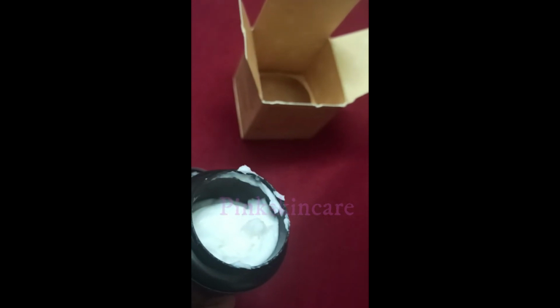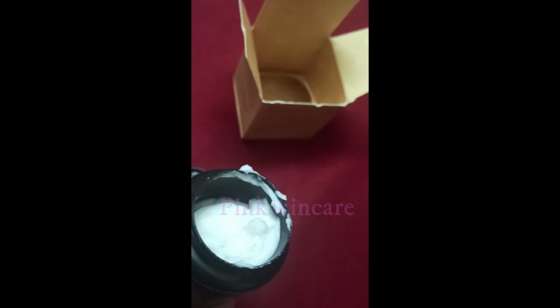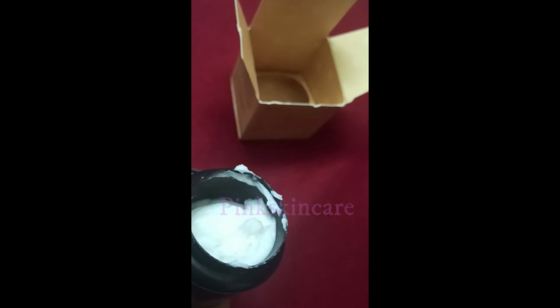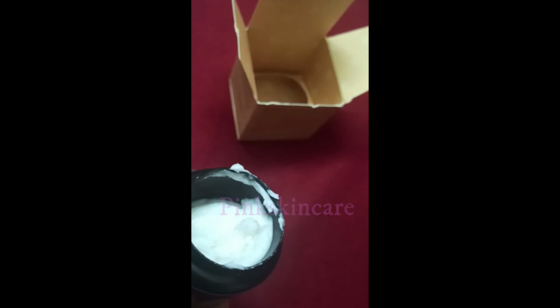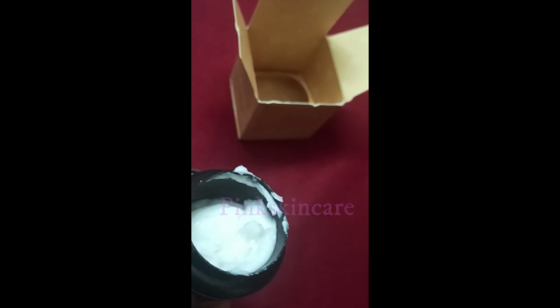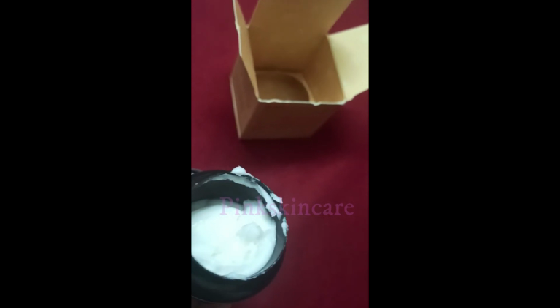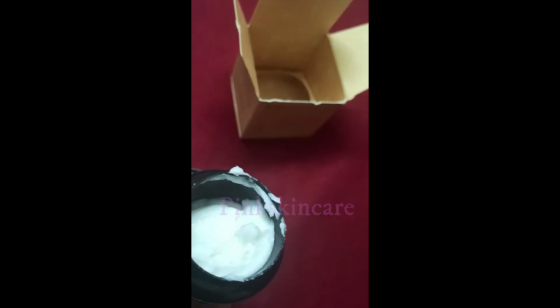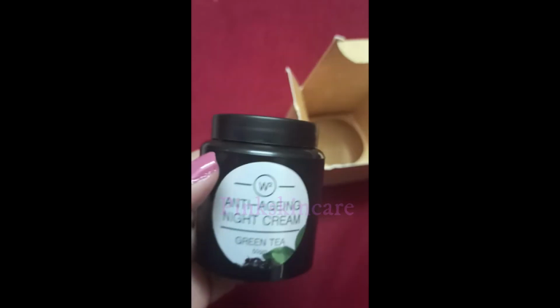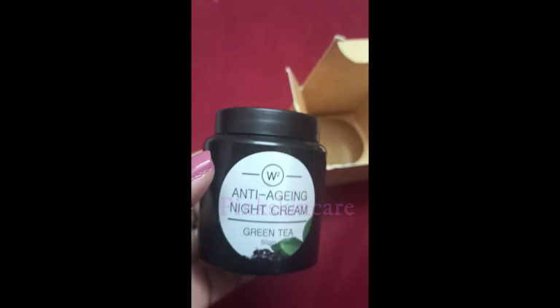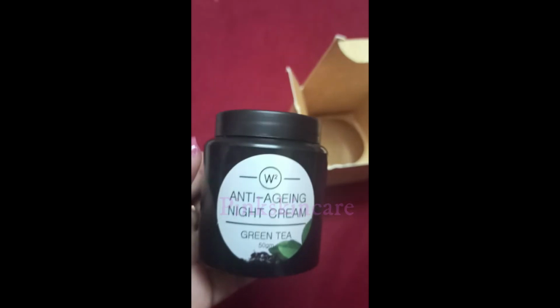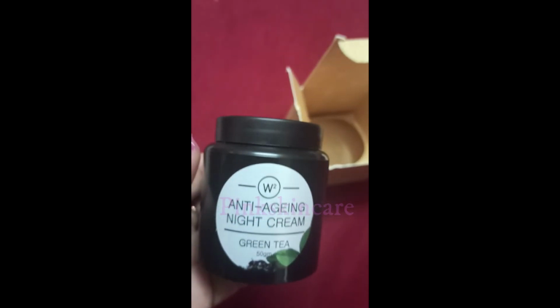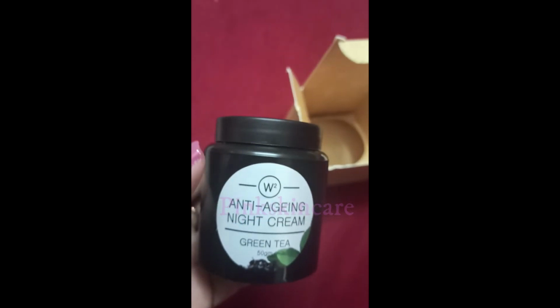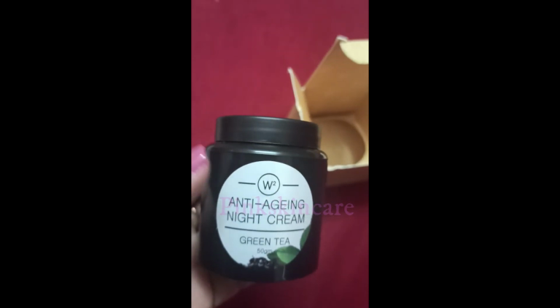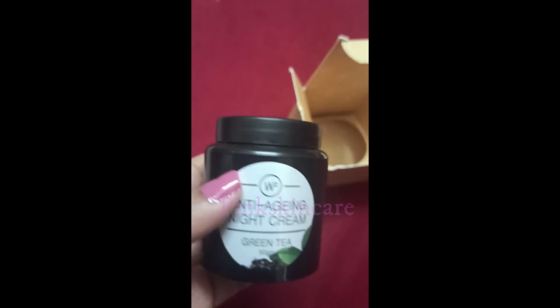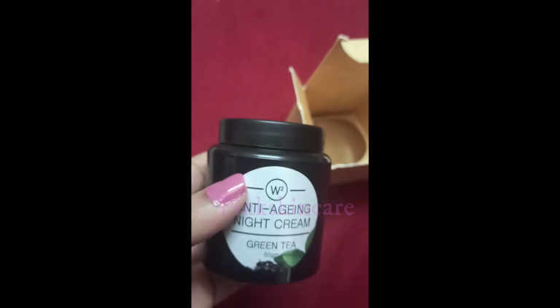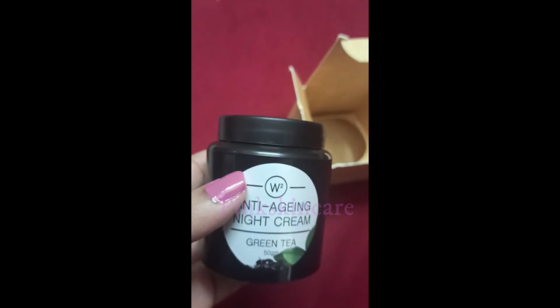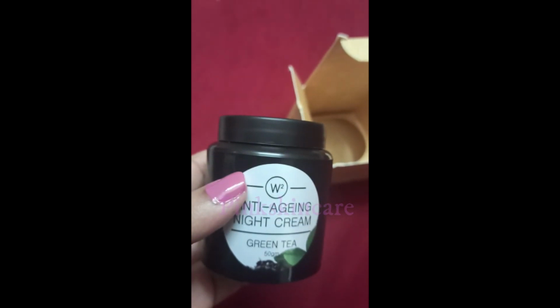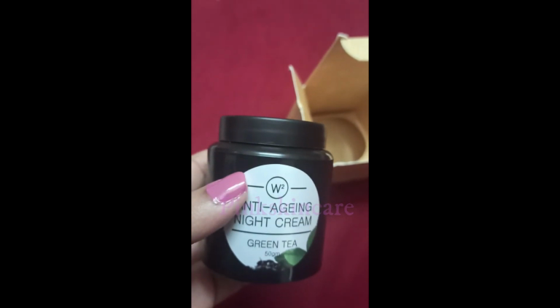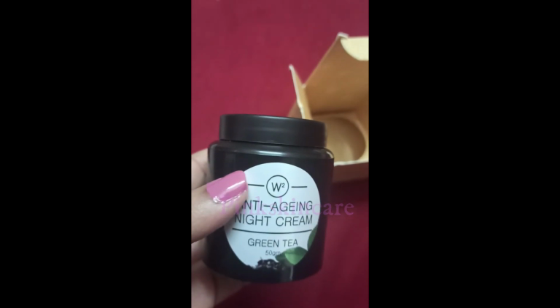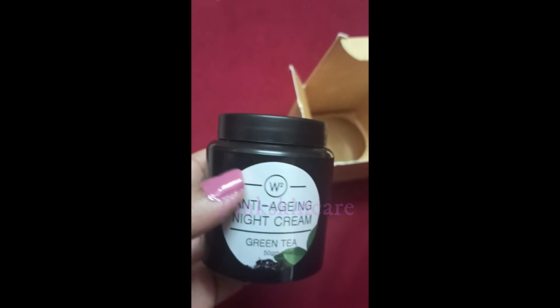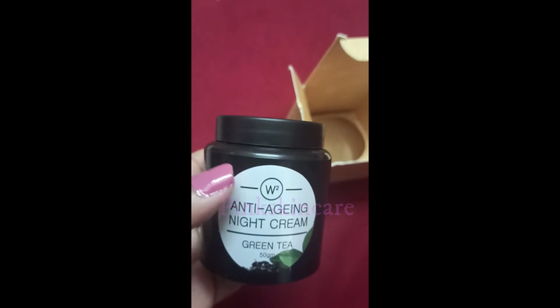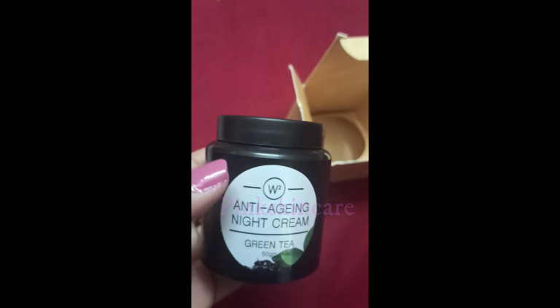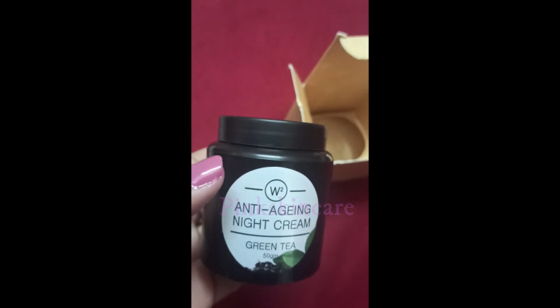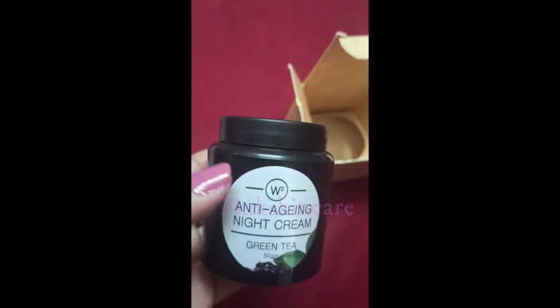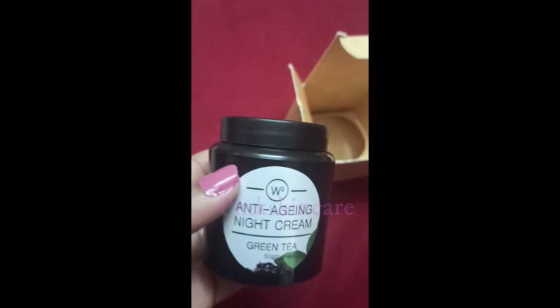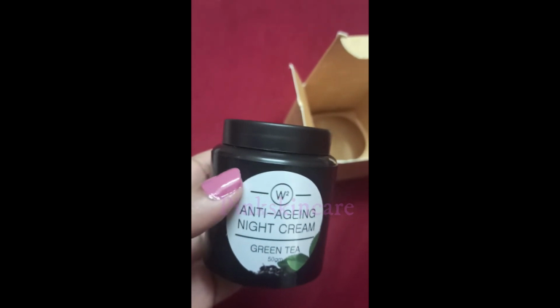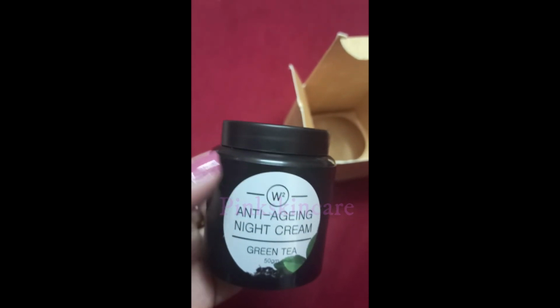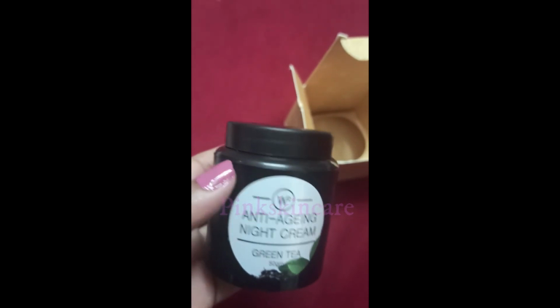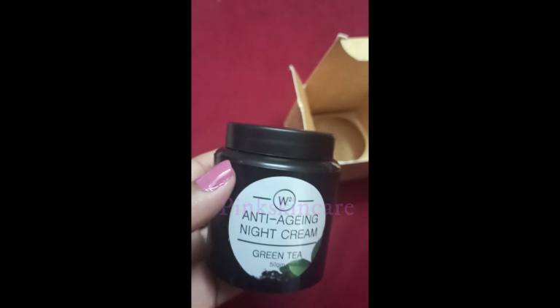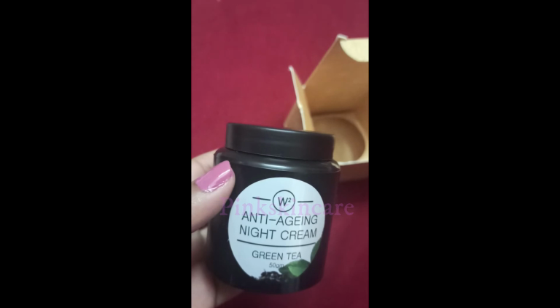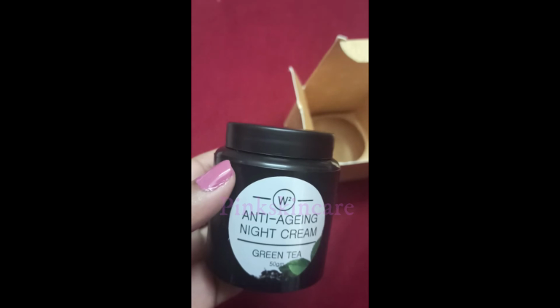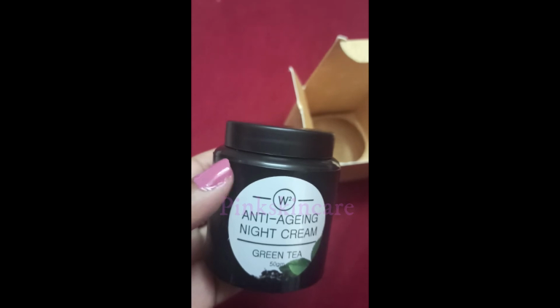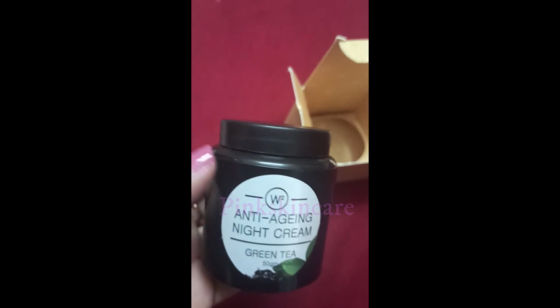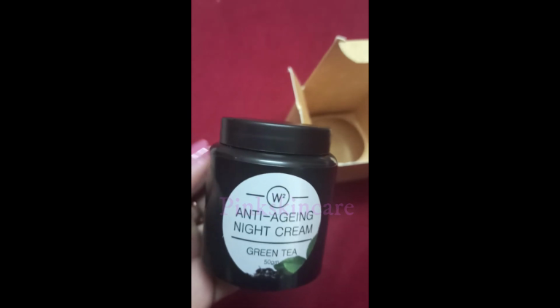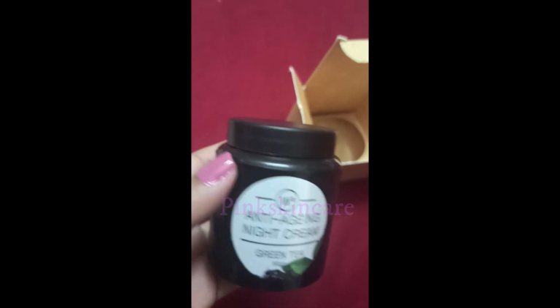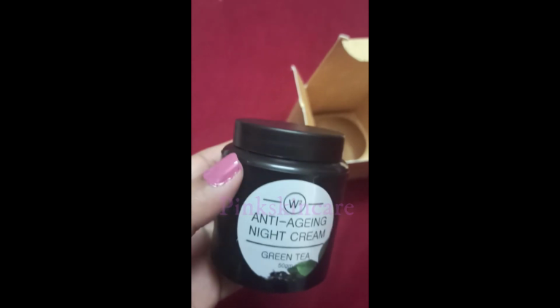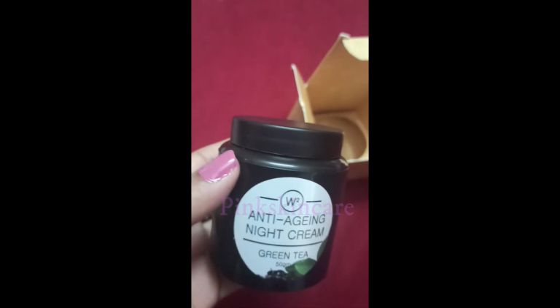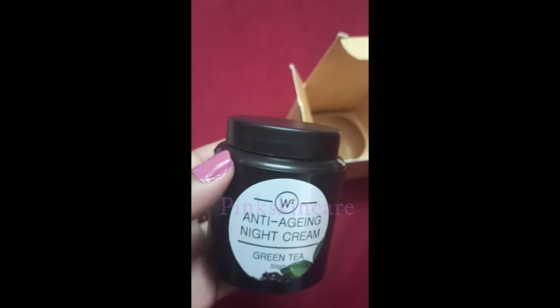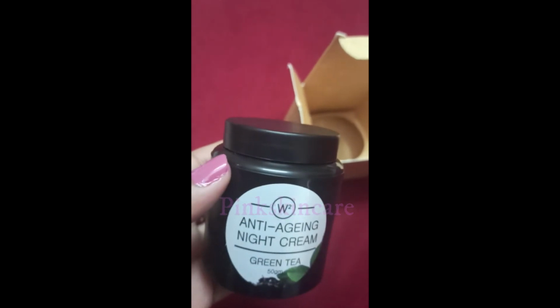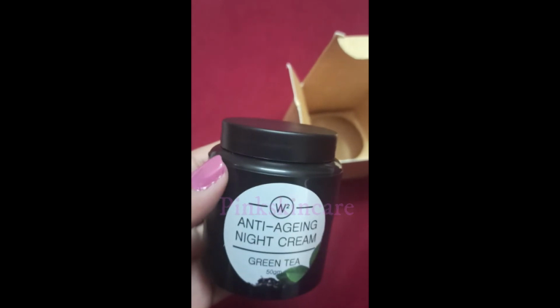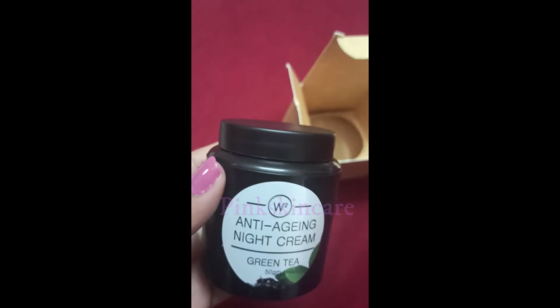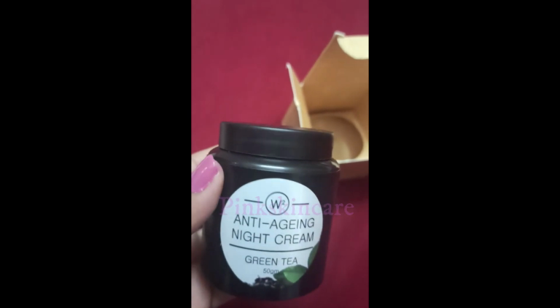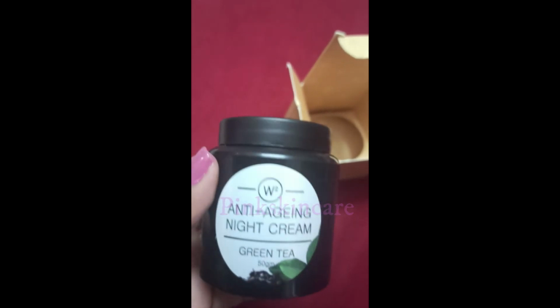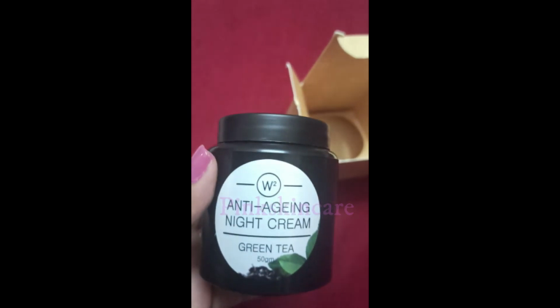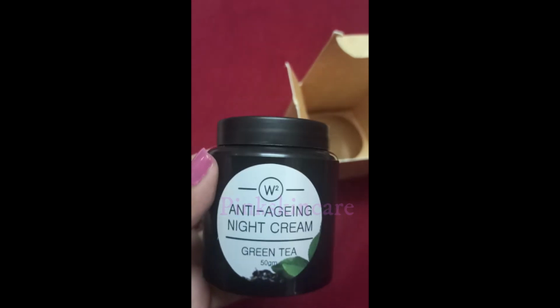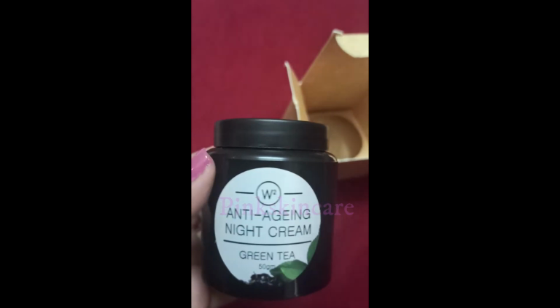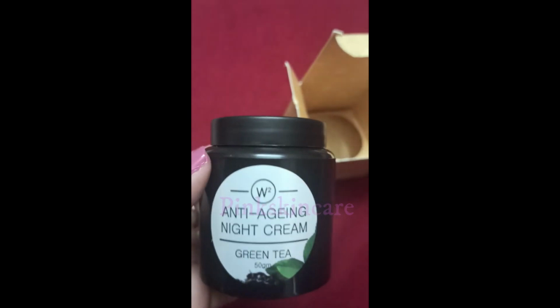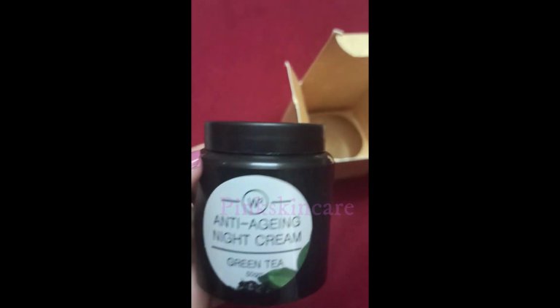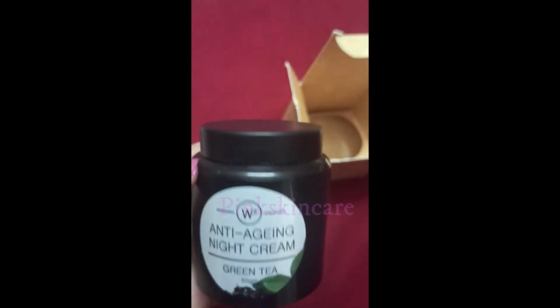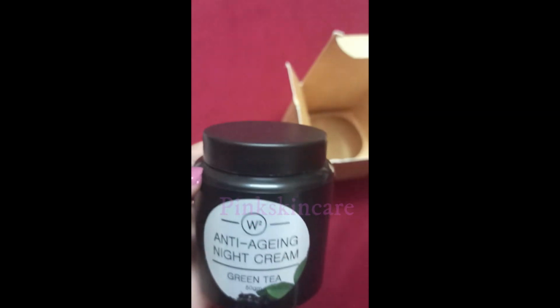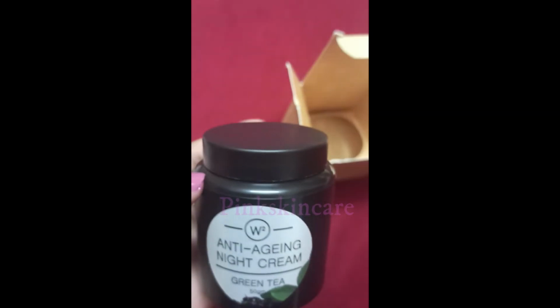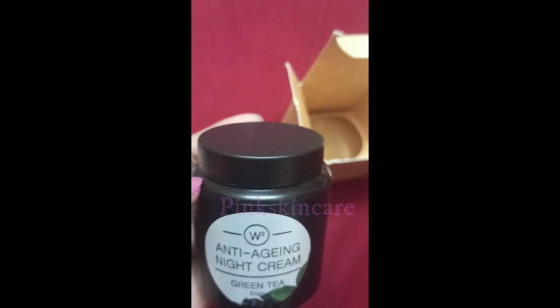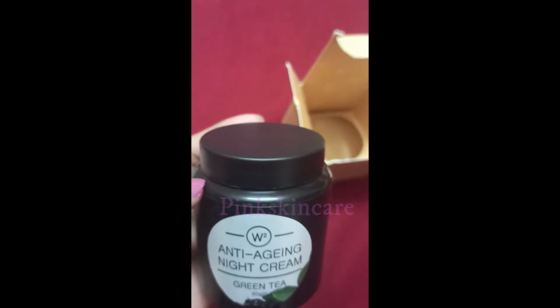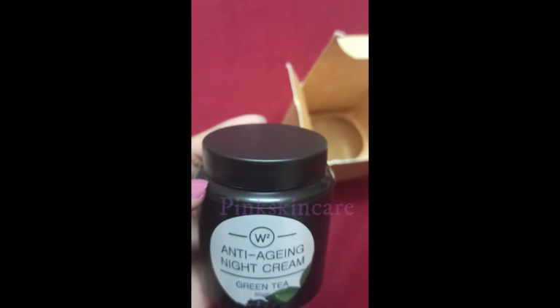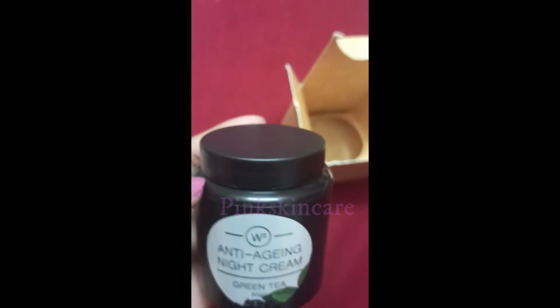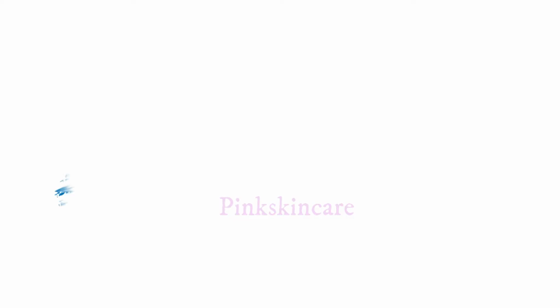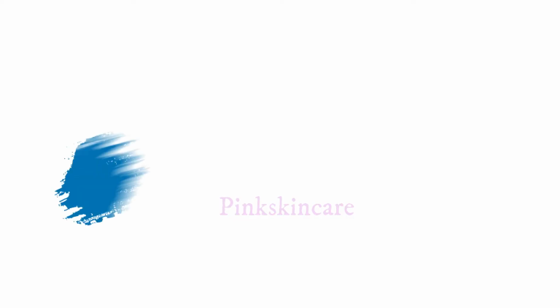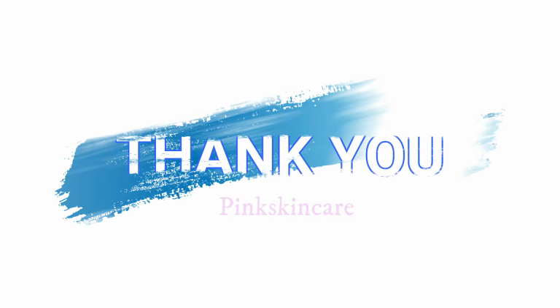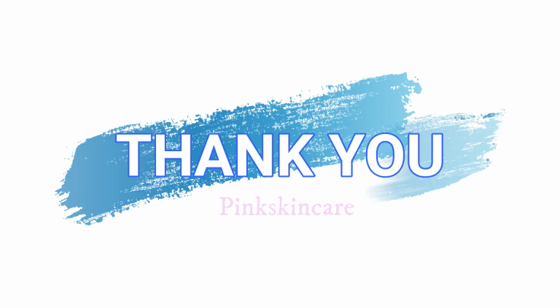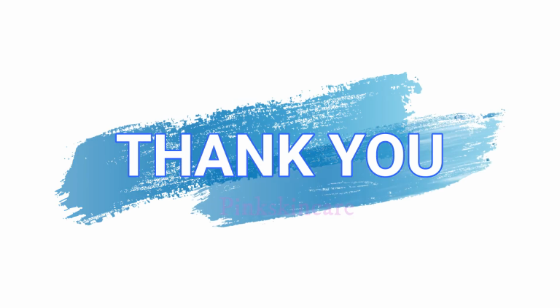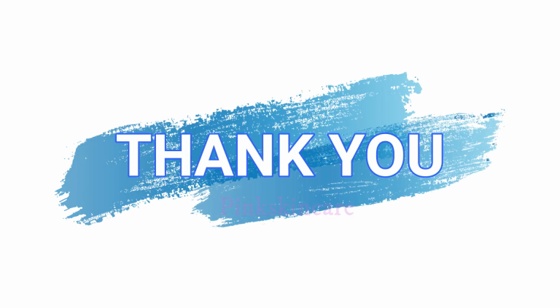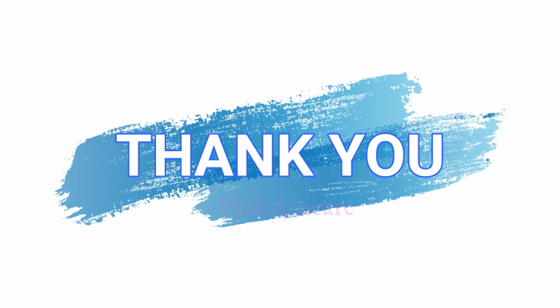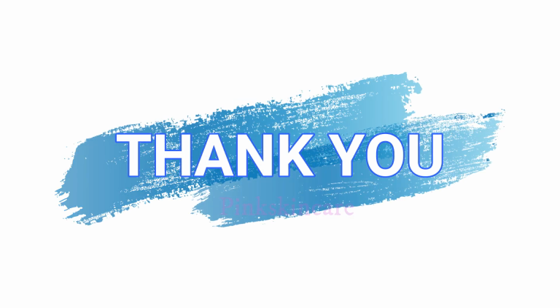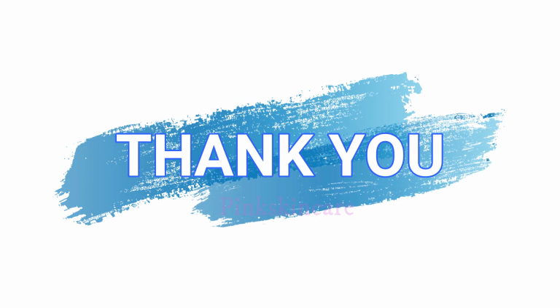This is not the best night cream, but if you like this, please share with your friends and family.